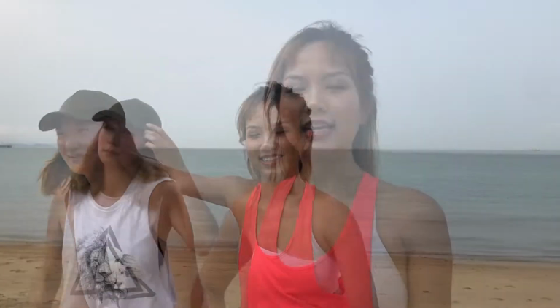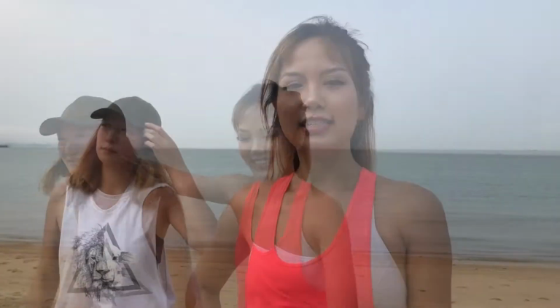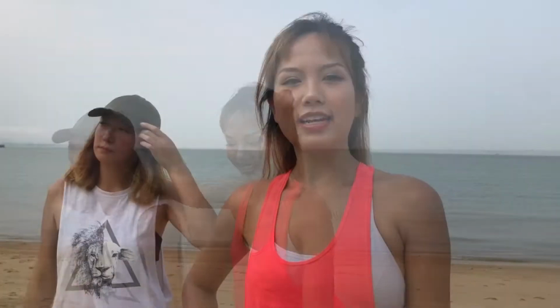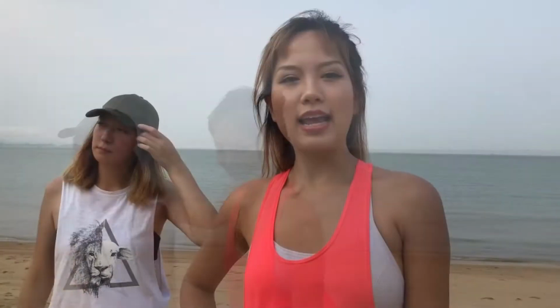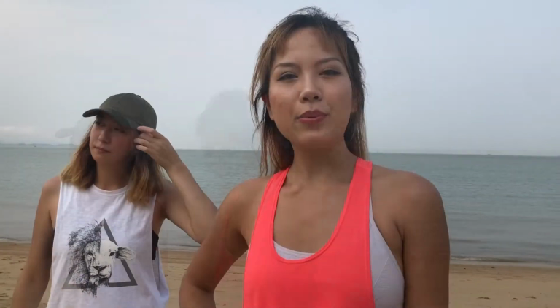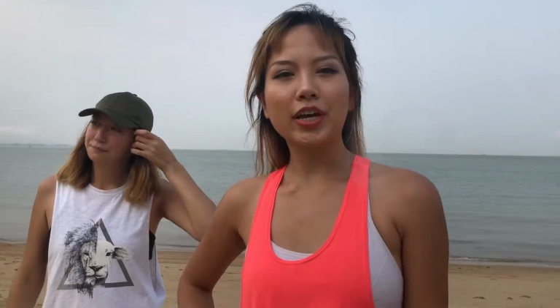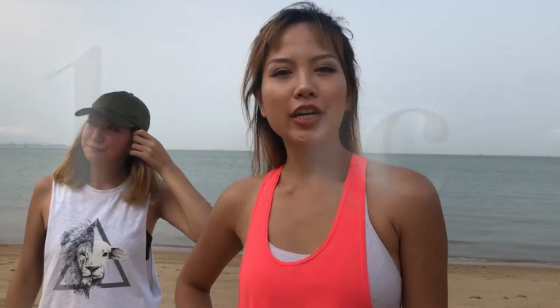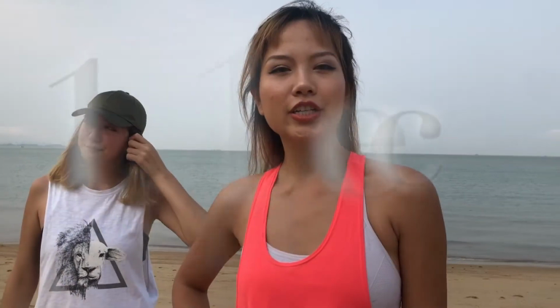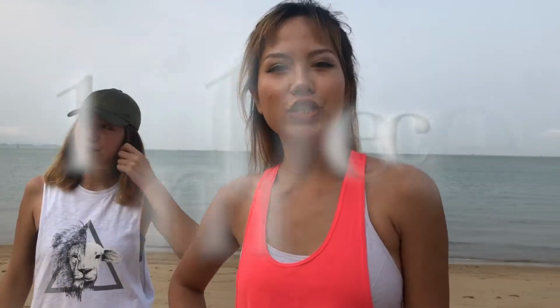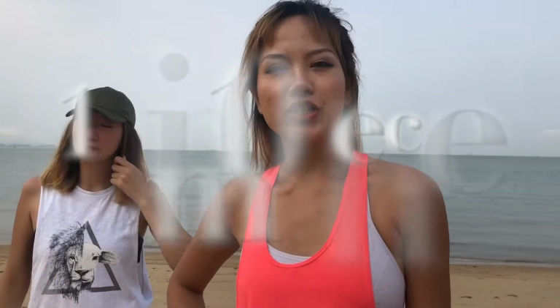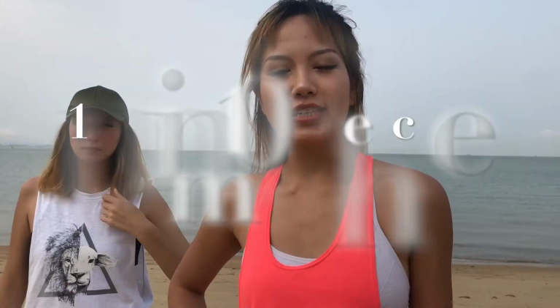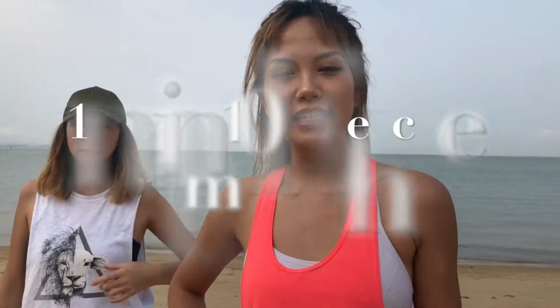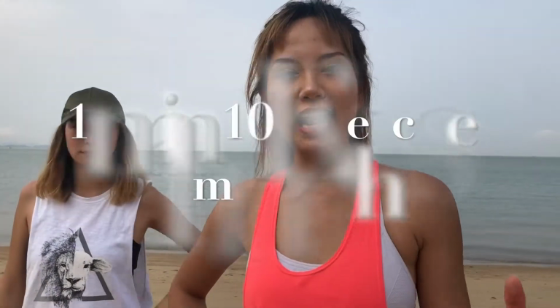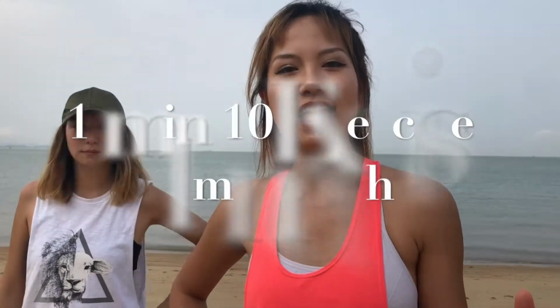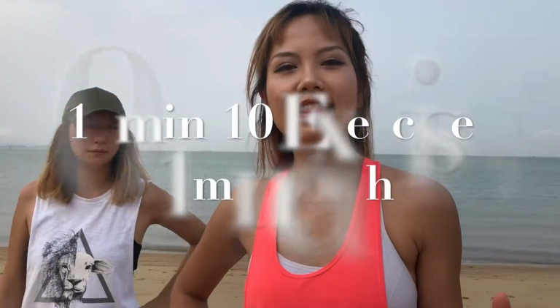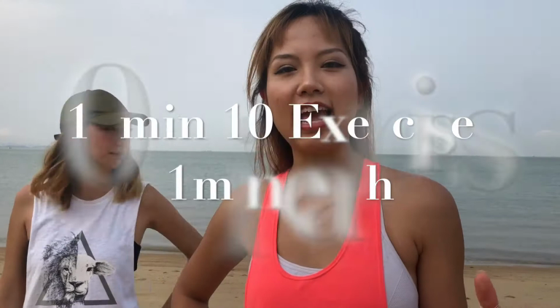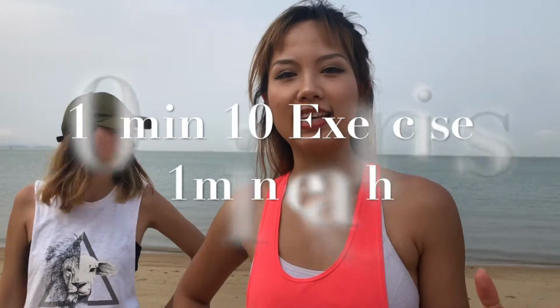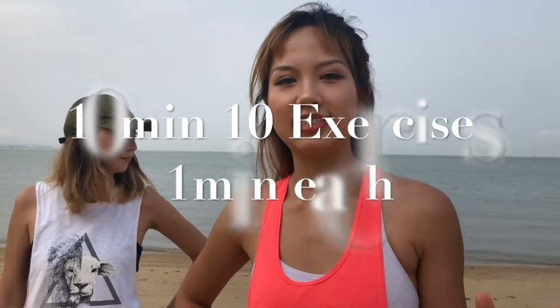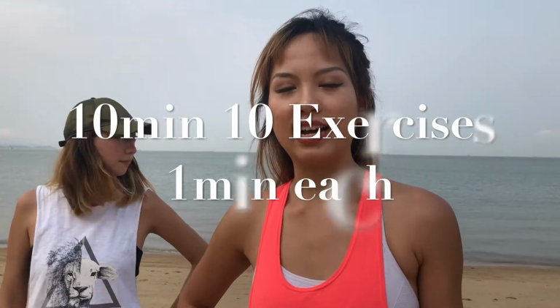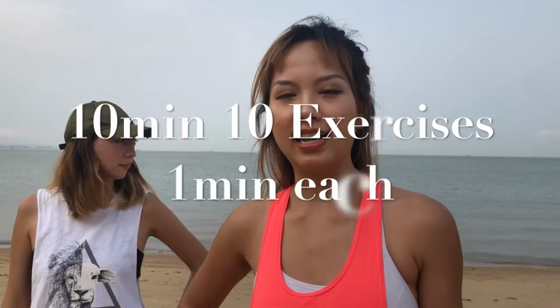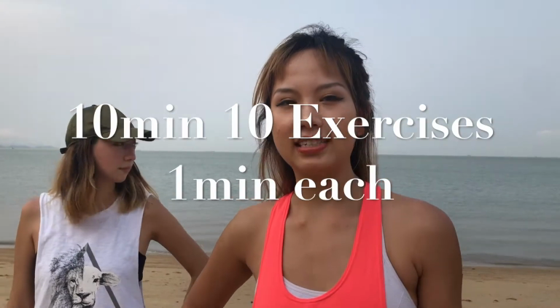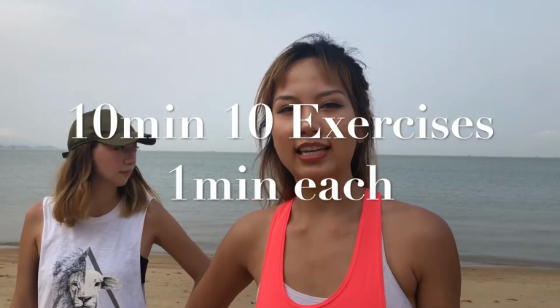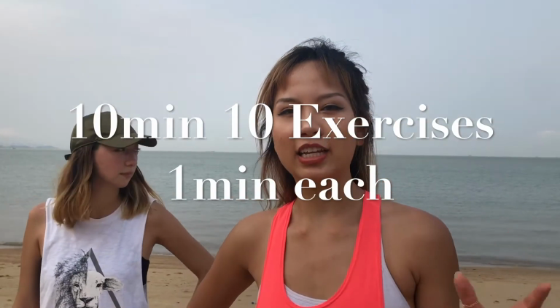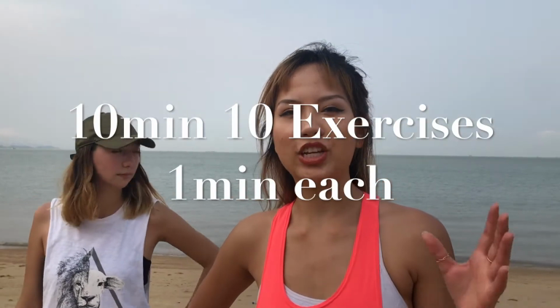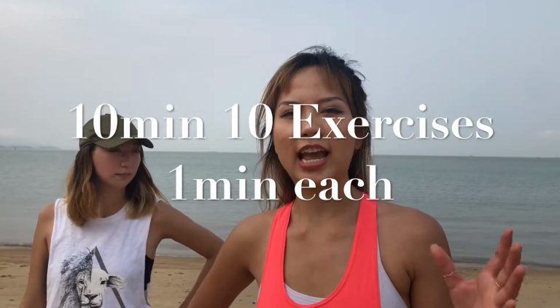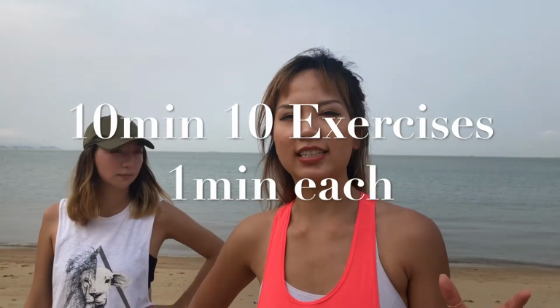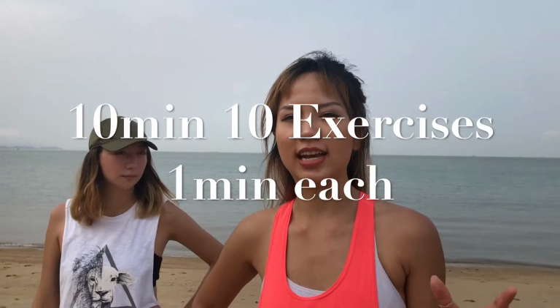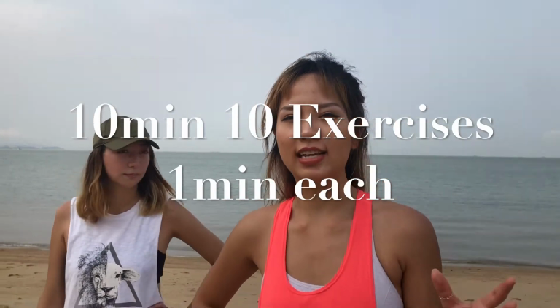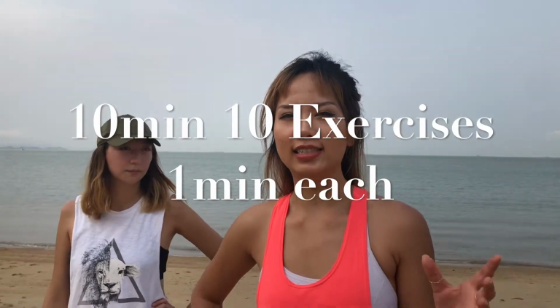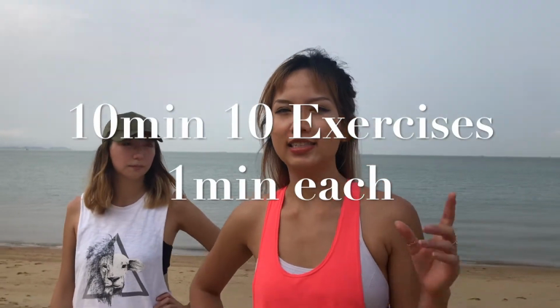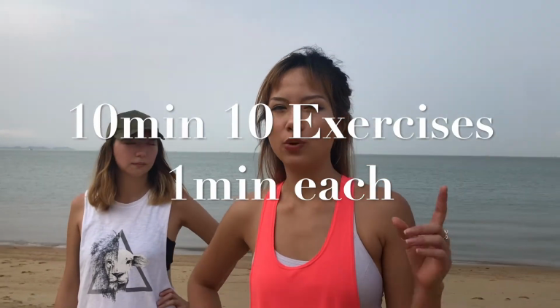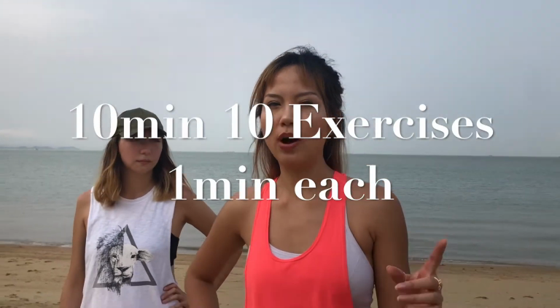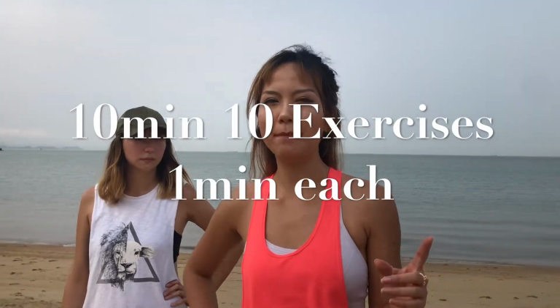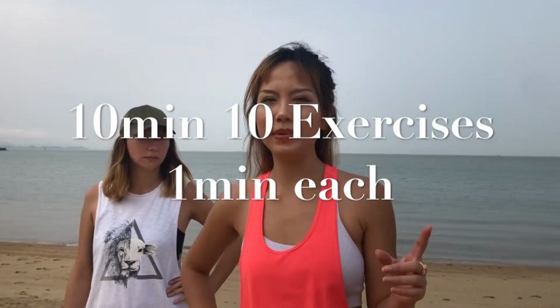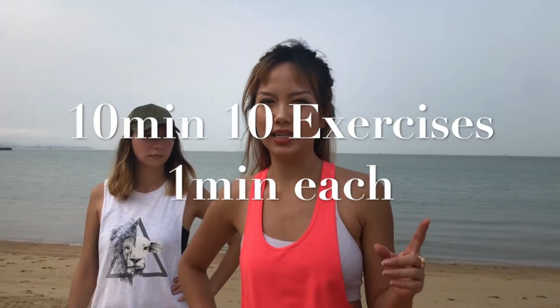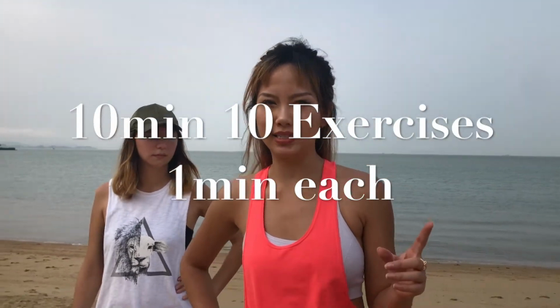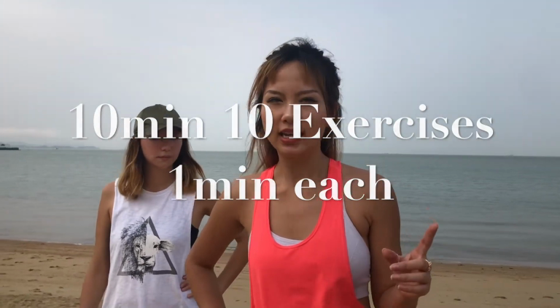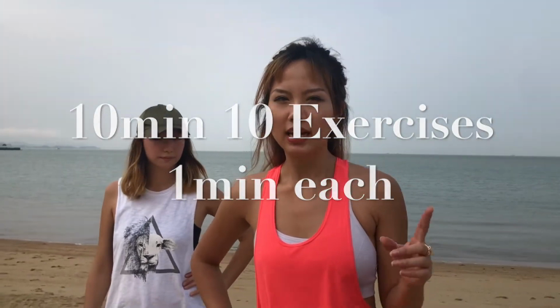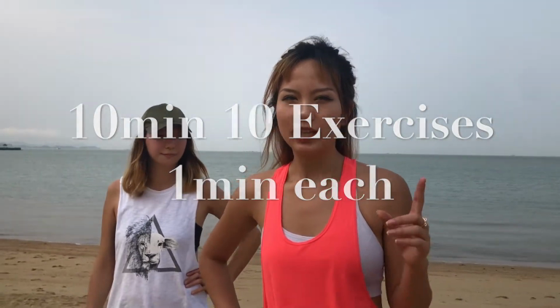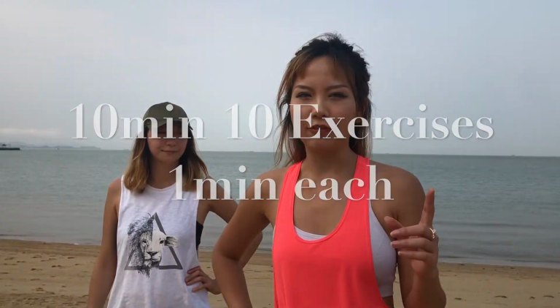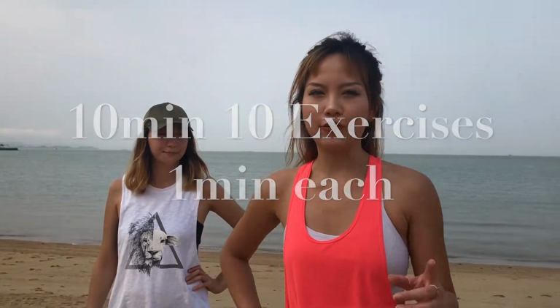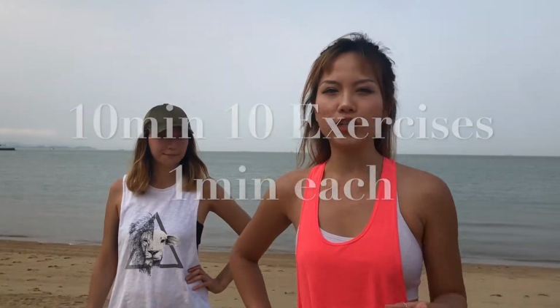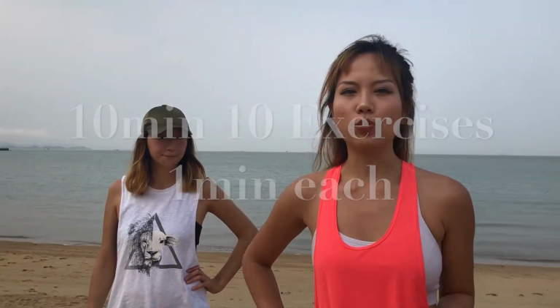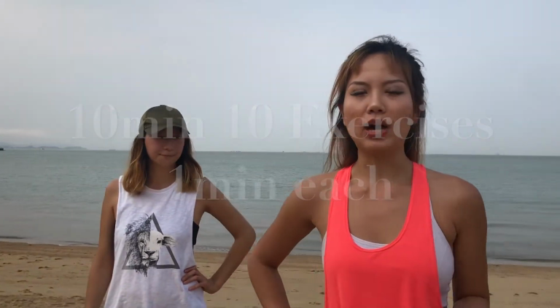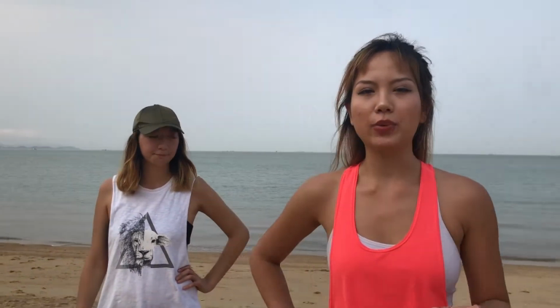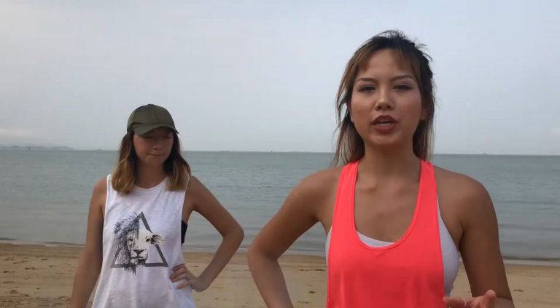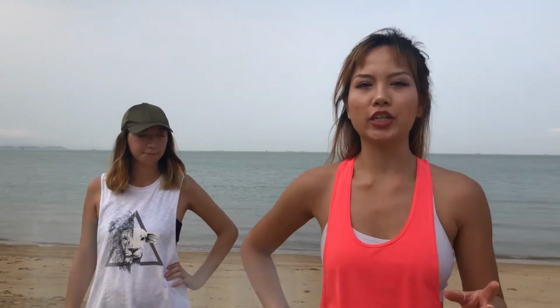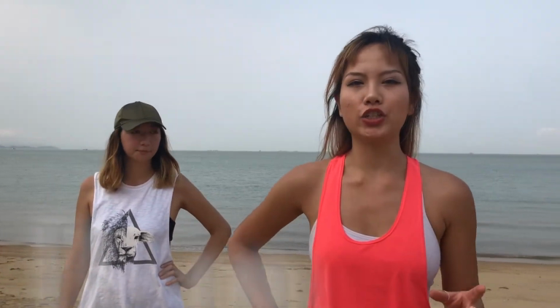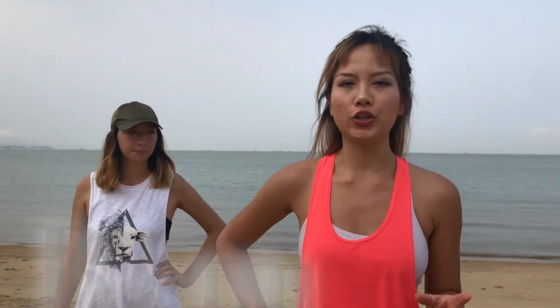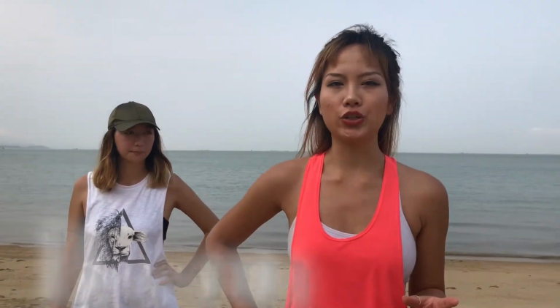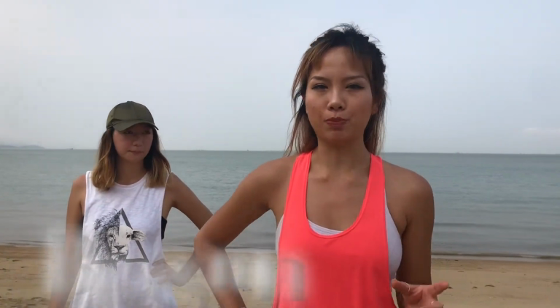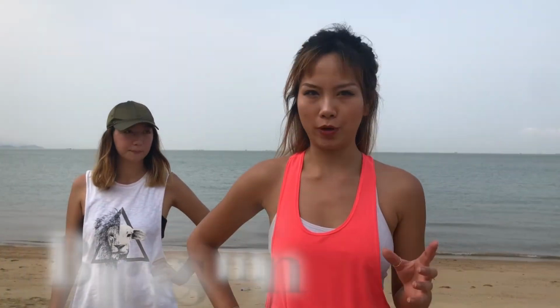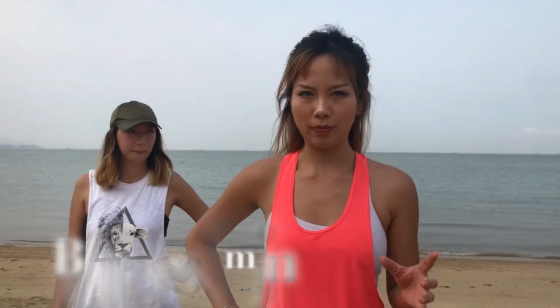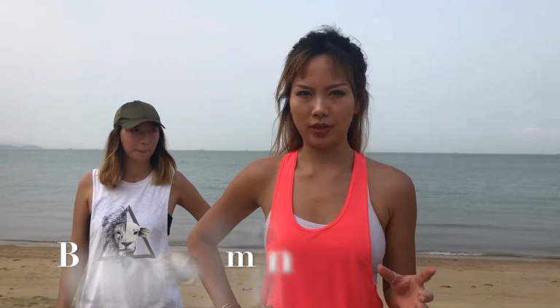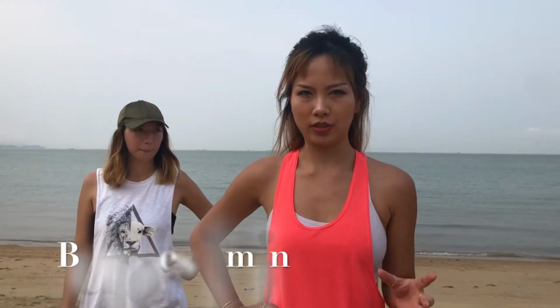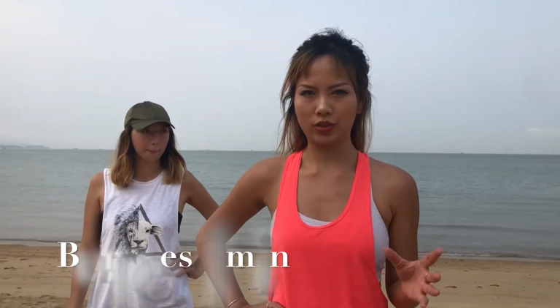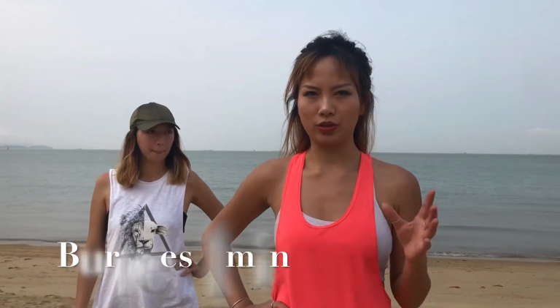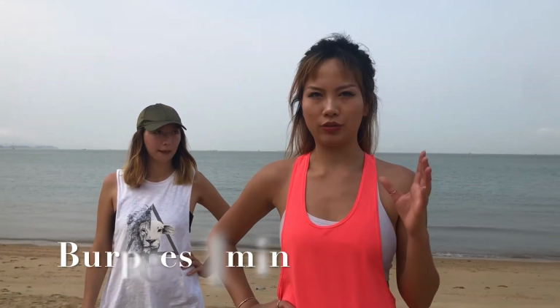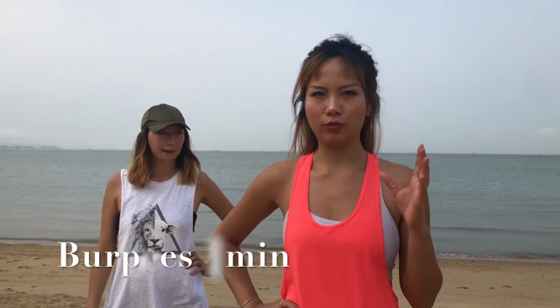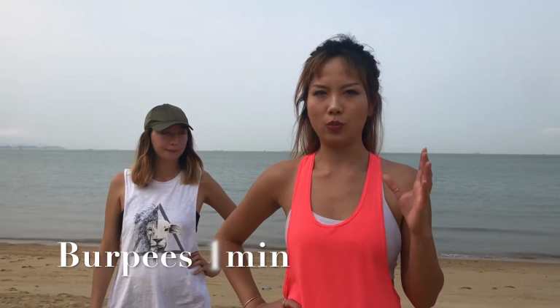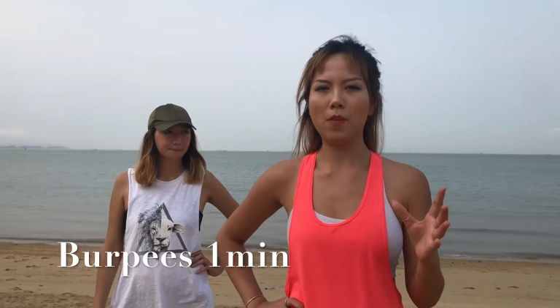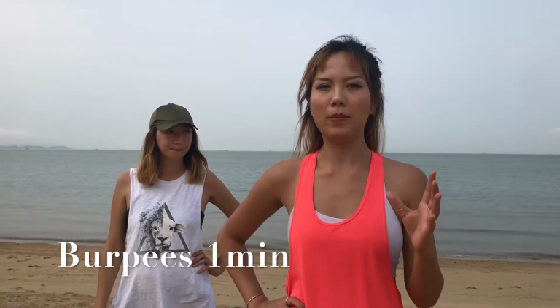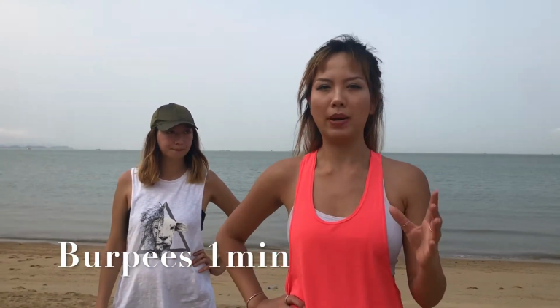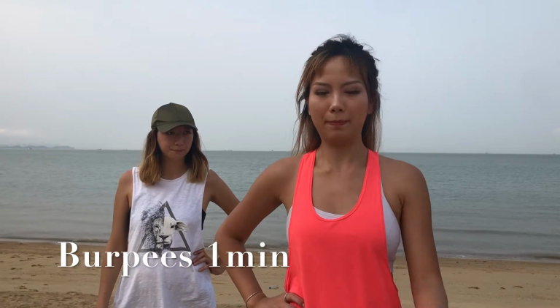Today we're going to do 10 exercises. Each exercise, 1 minute. The first one, we're going to choose burpees to warm up.